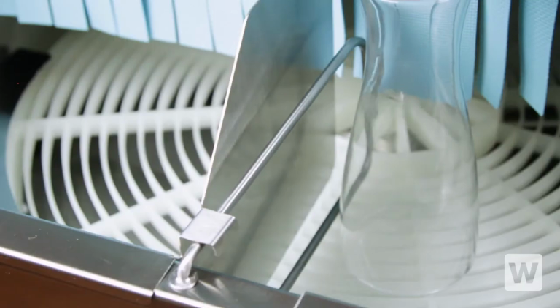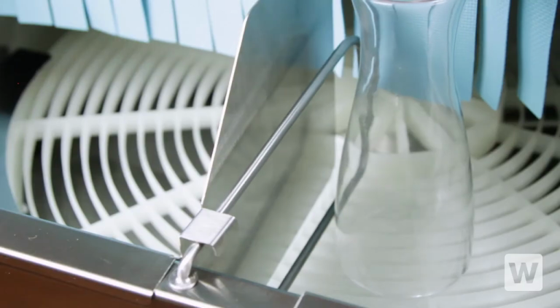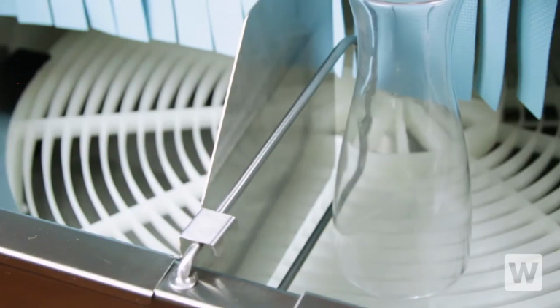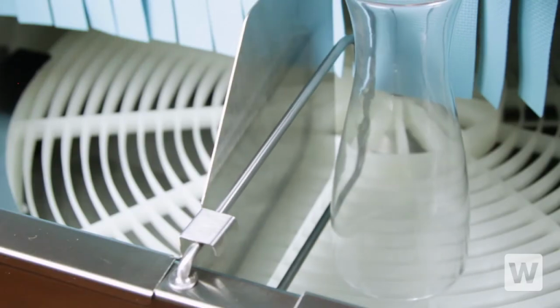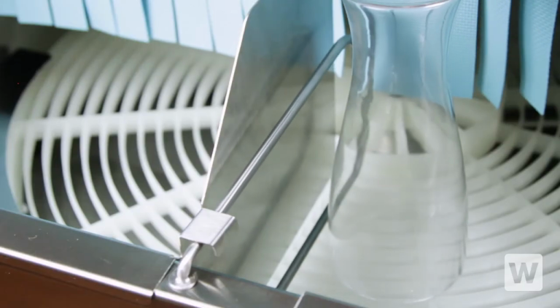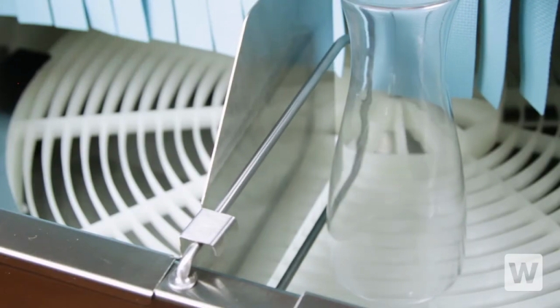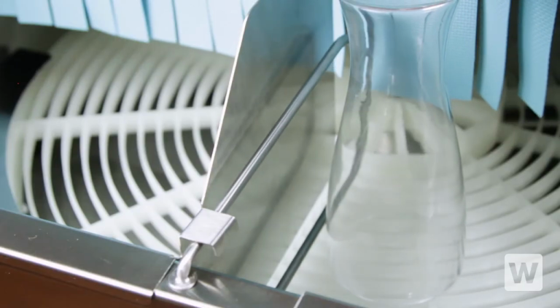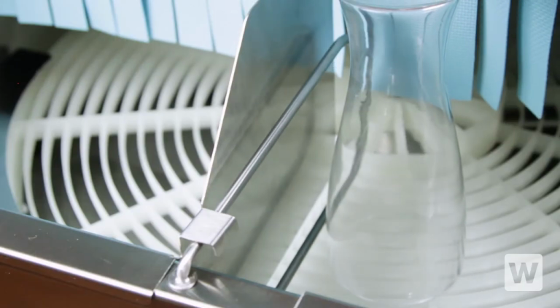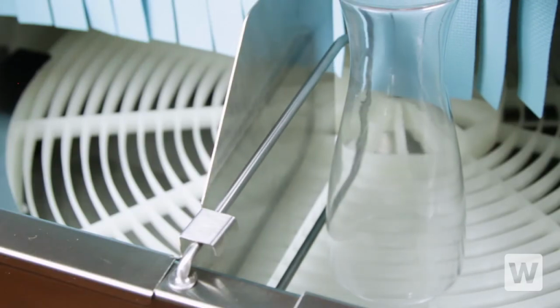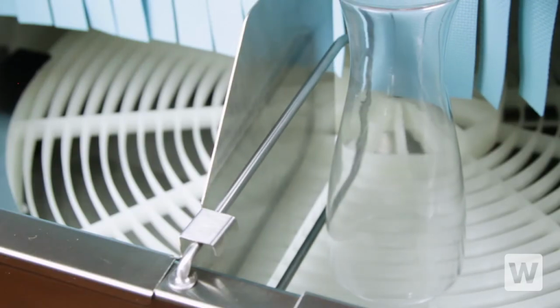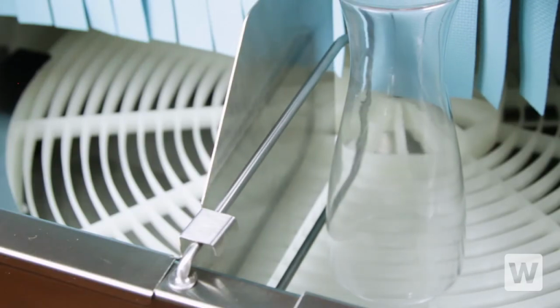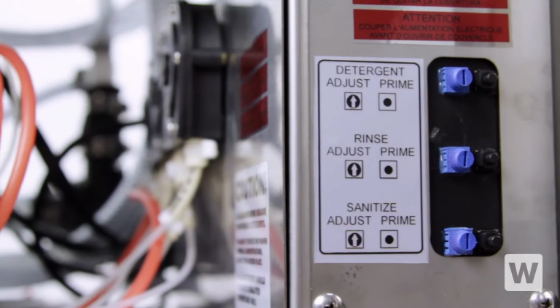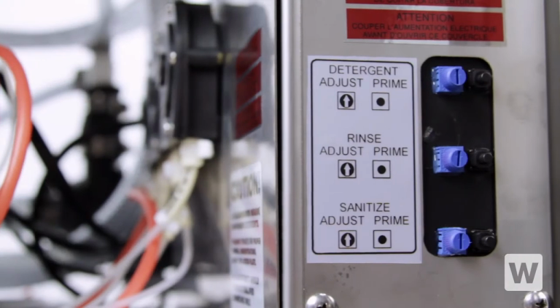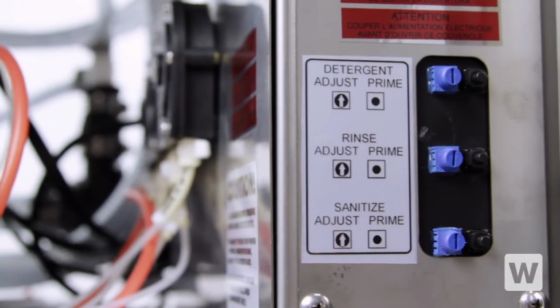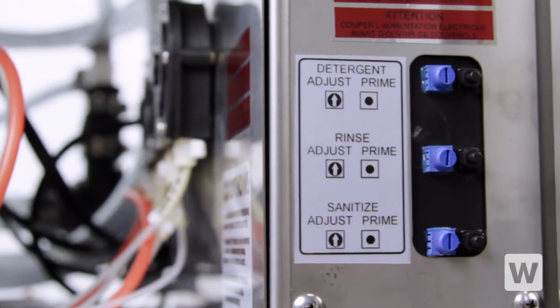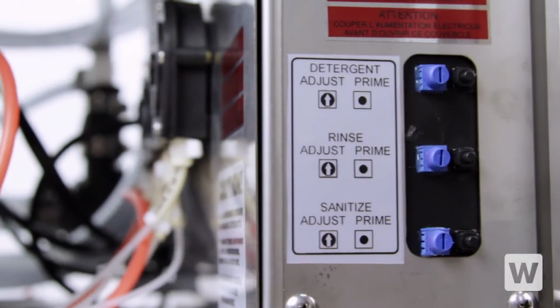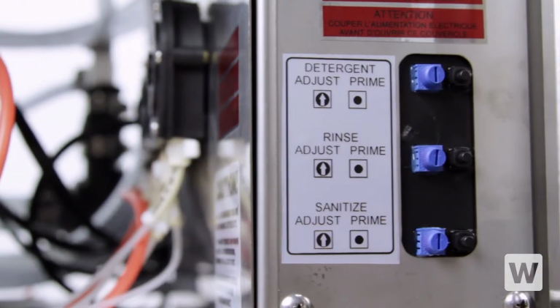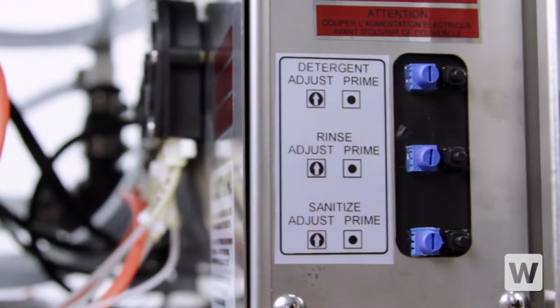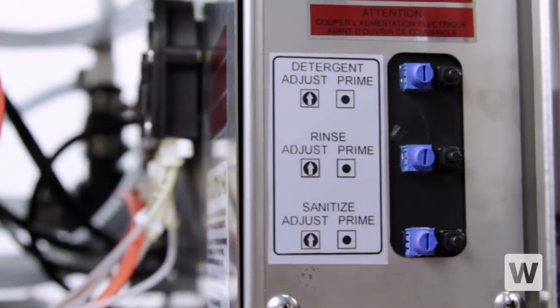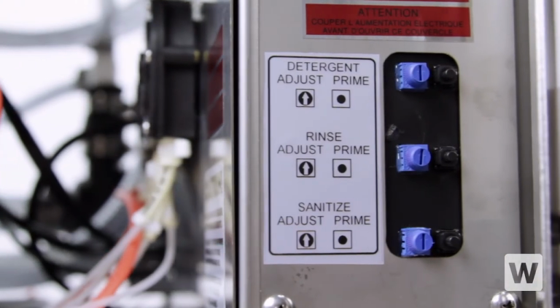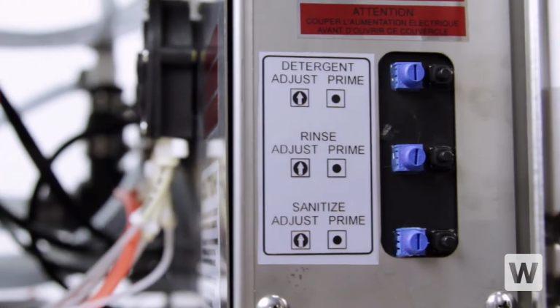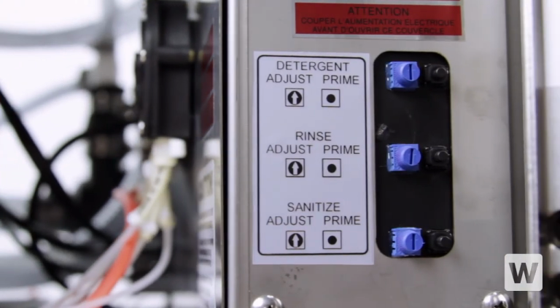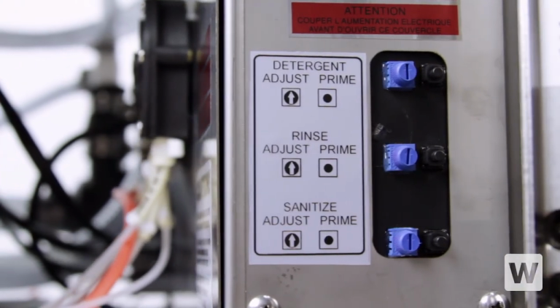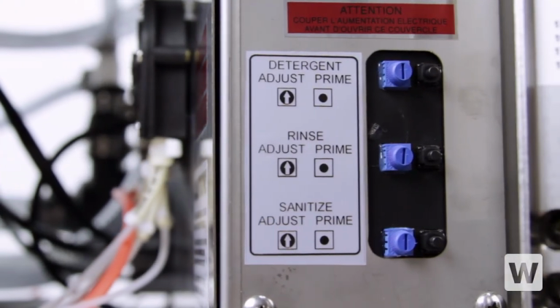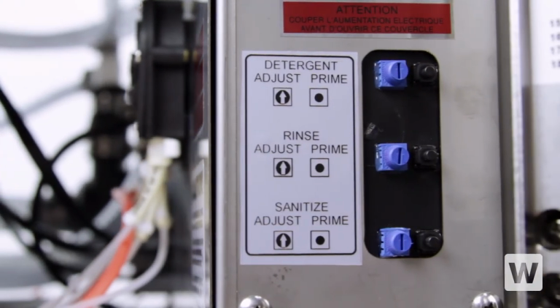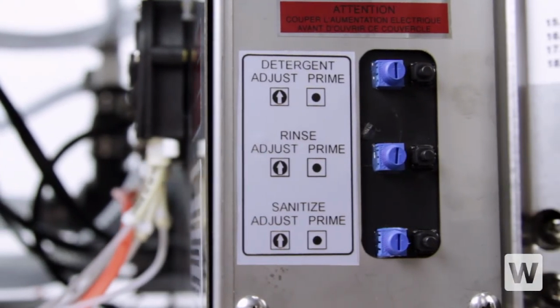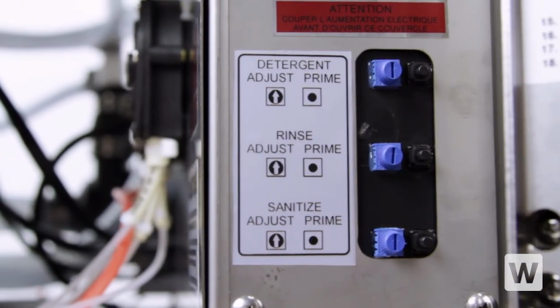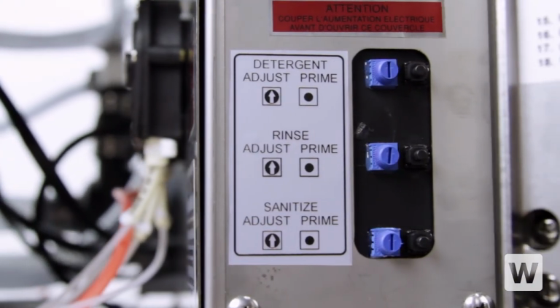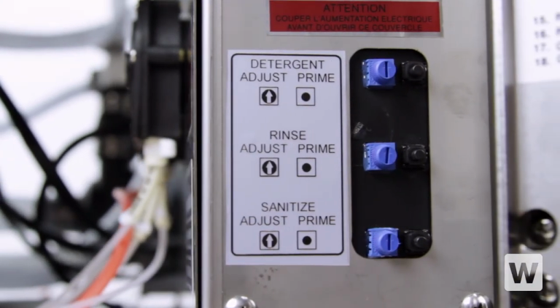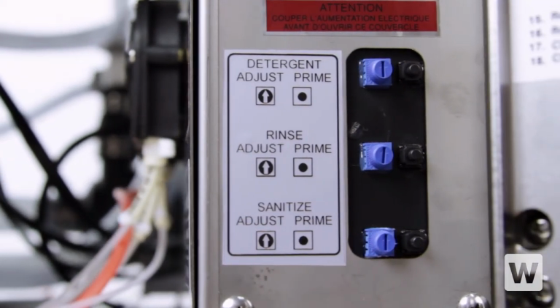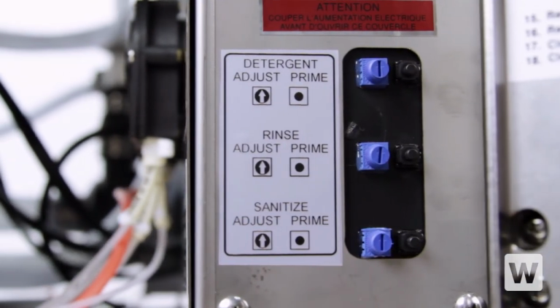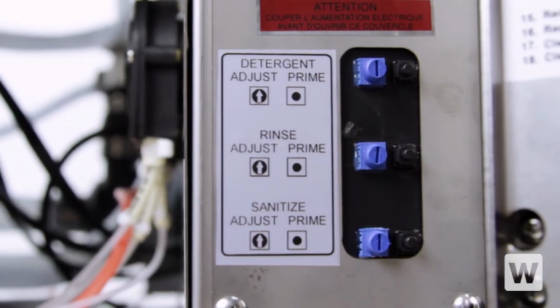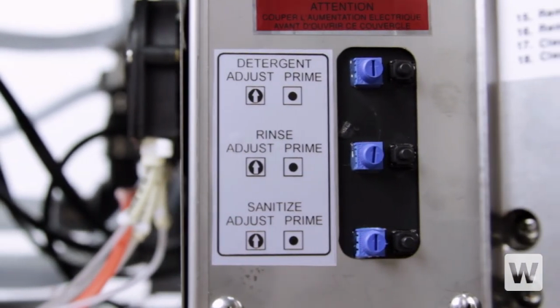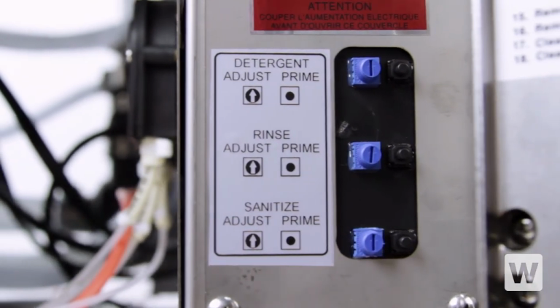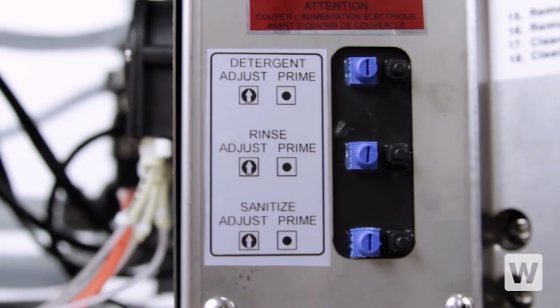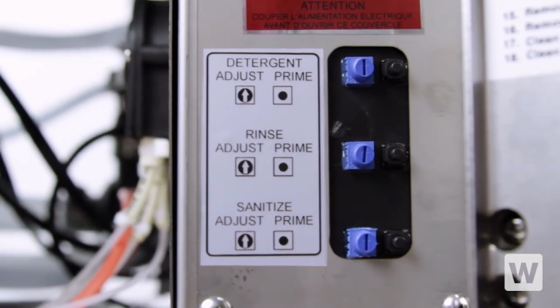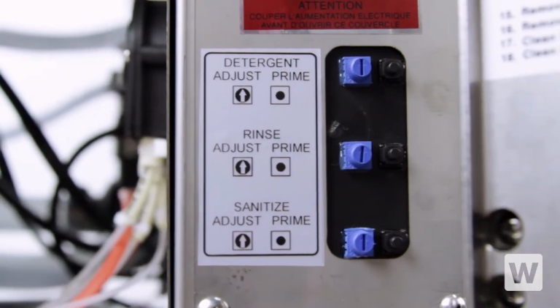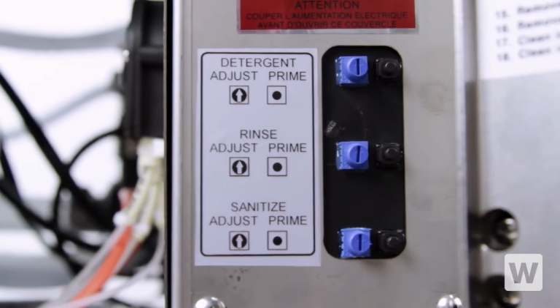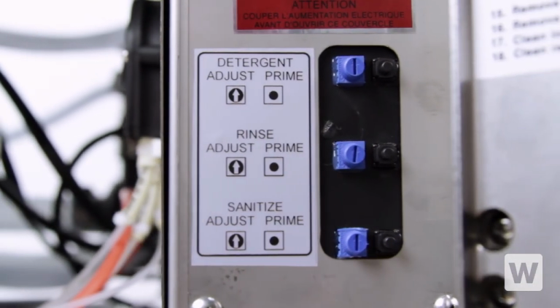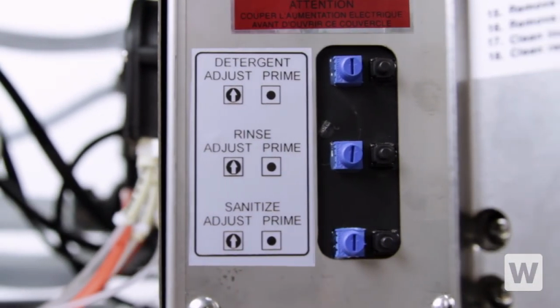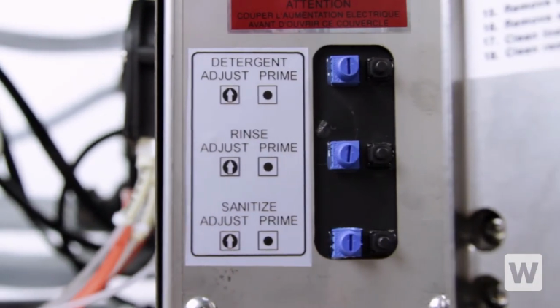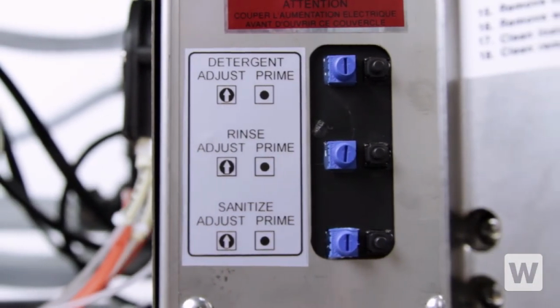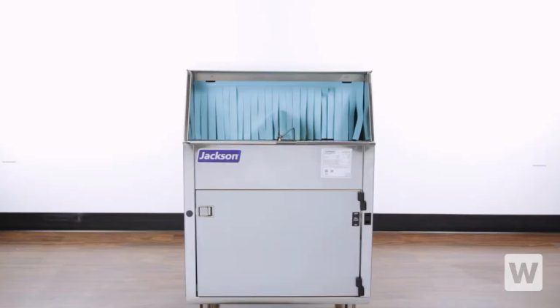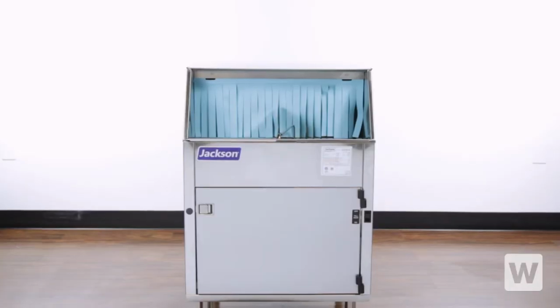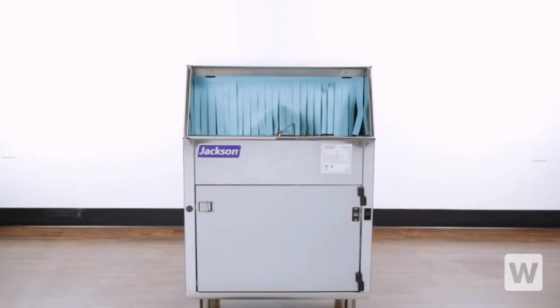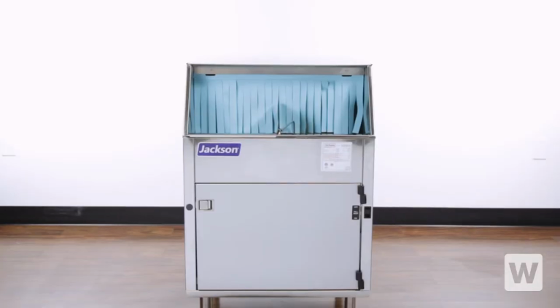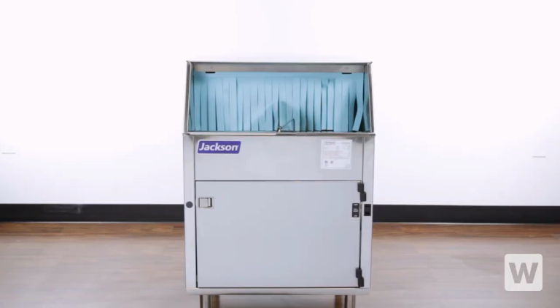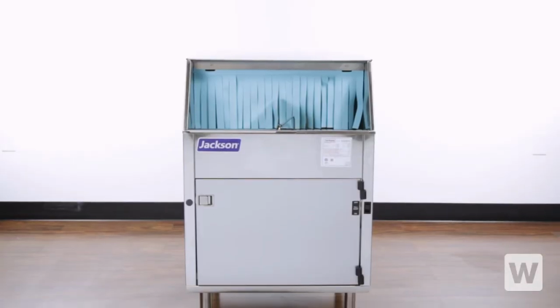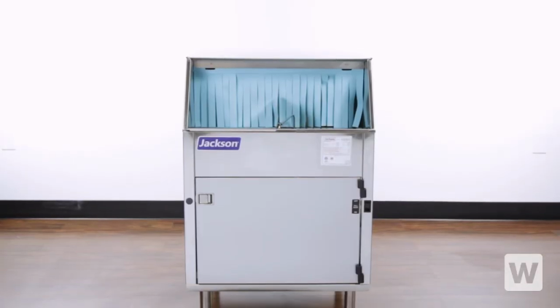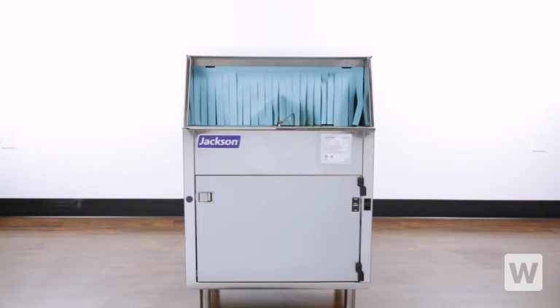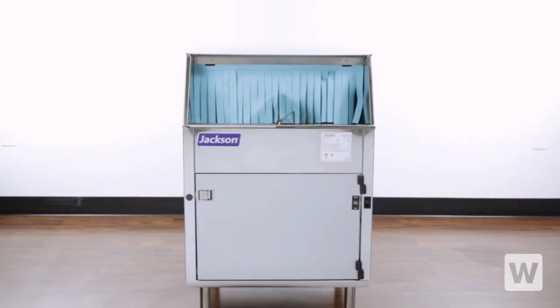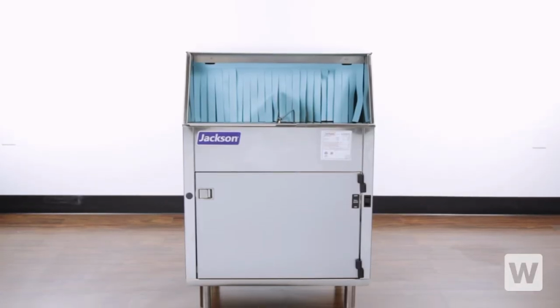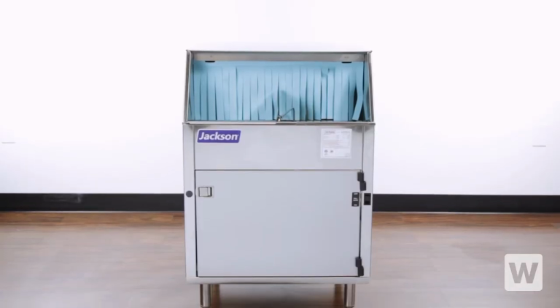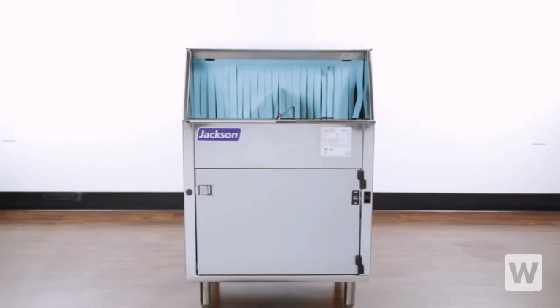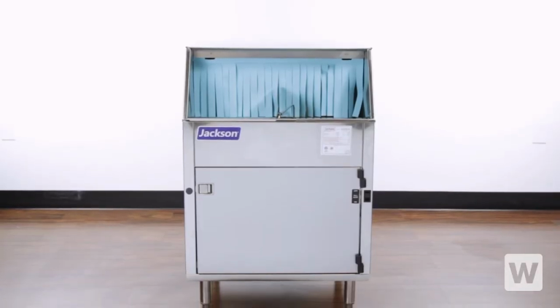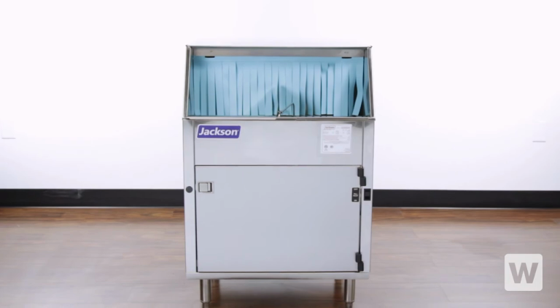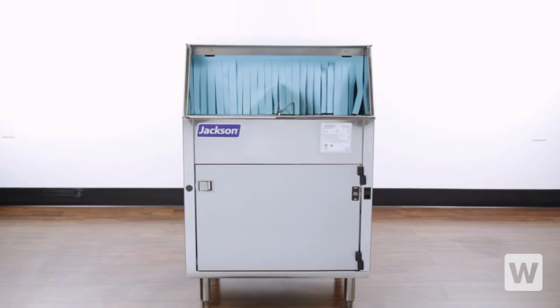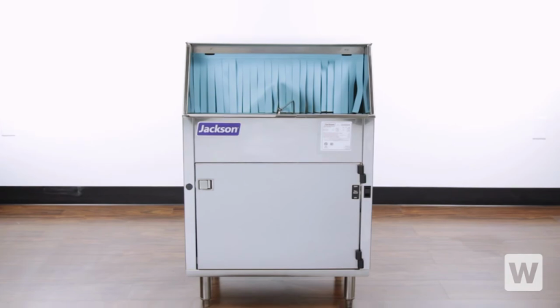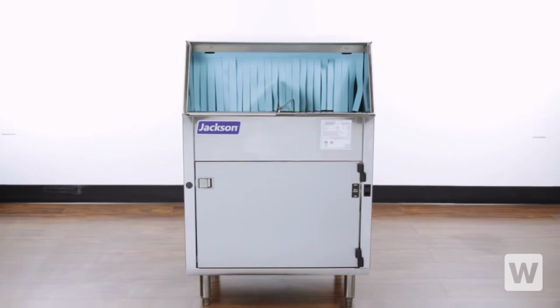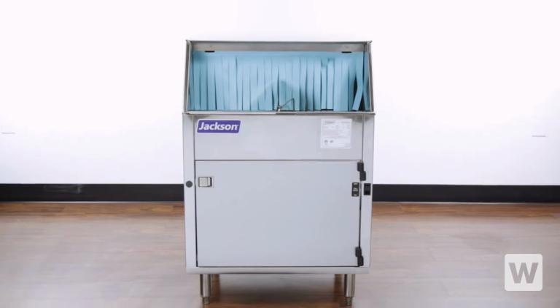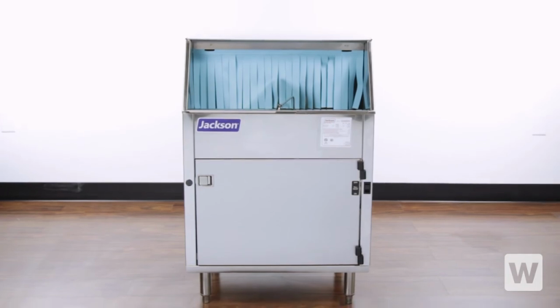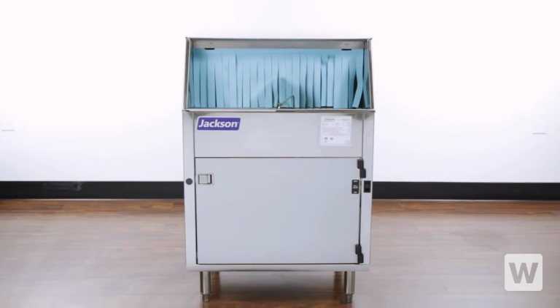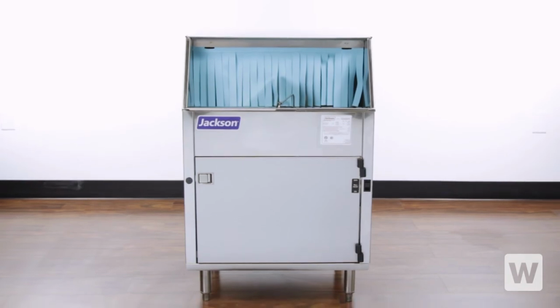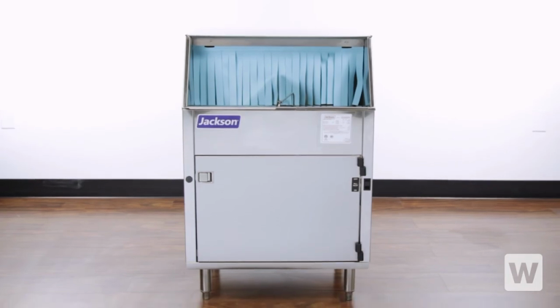The autofill feature and built-in chemical pumps for detergent, rinse, and sanitizer make this unit easy for anyone to use.